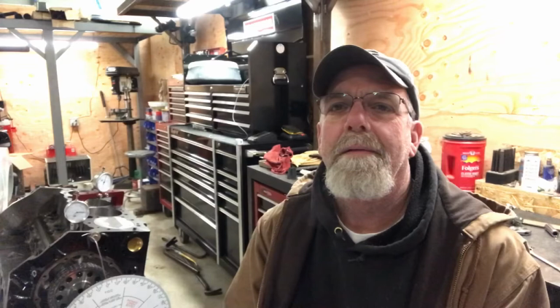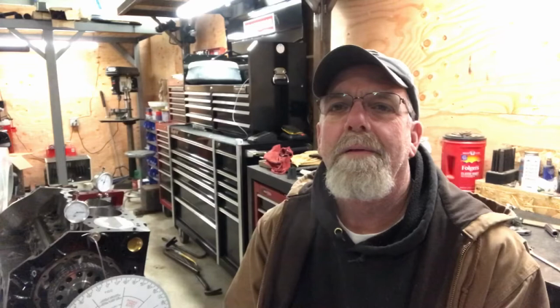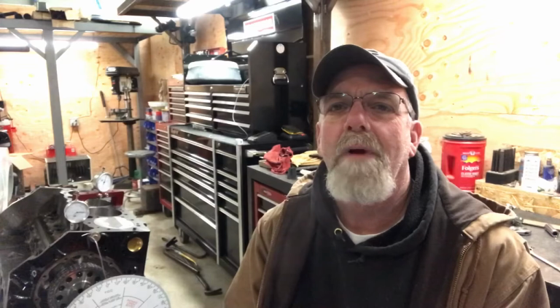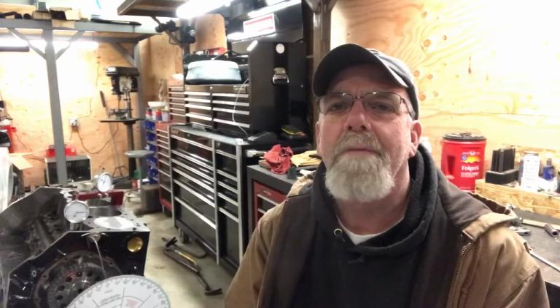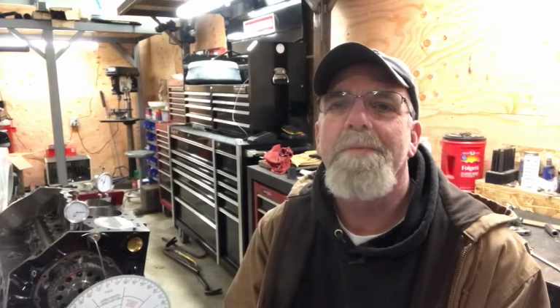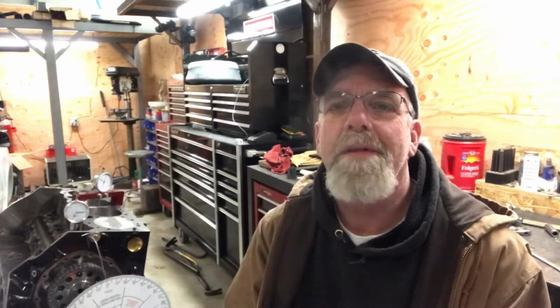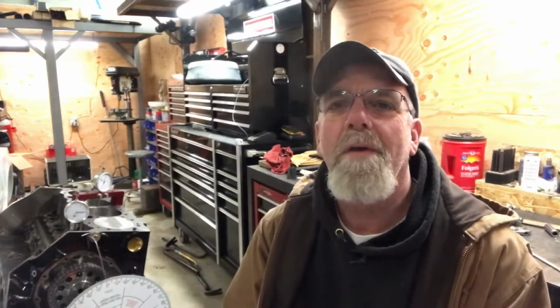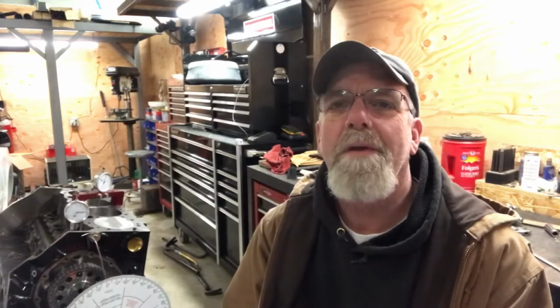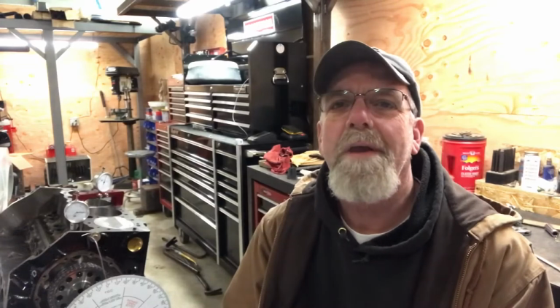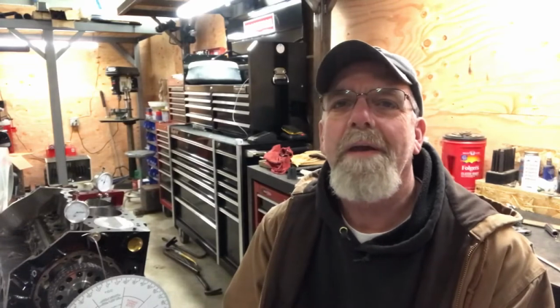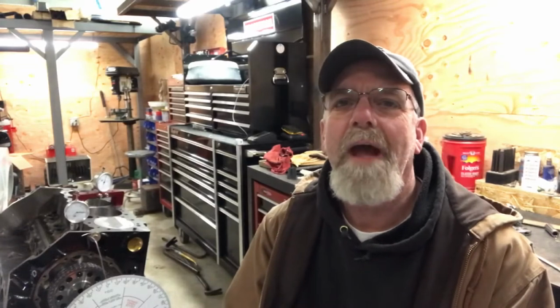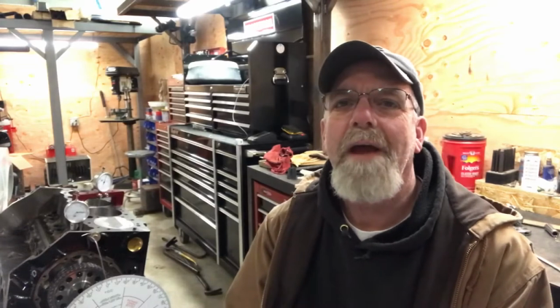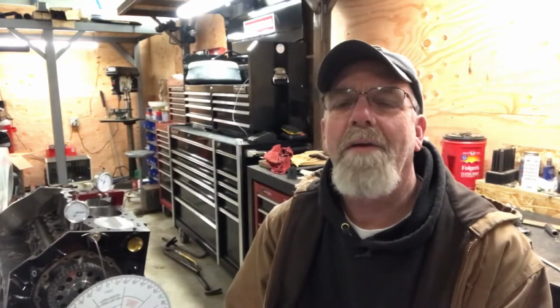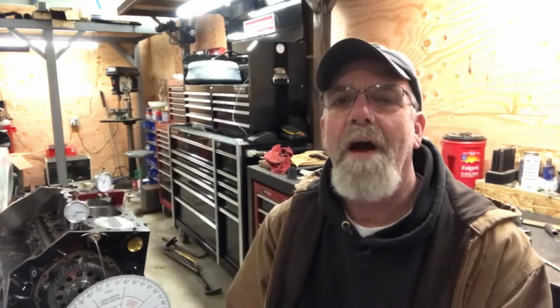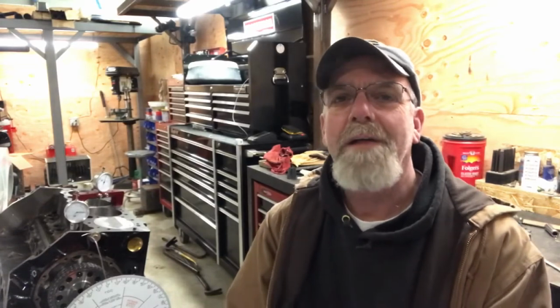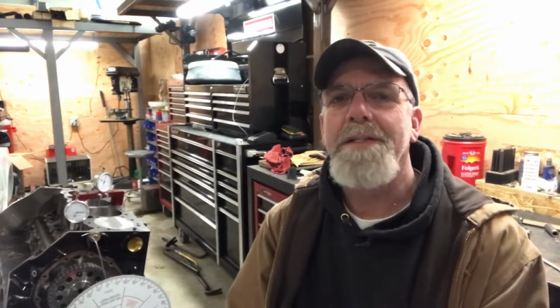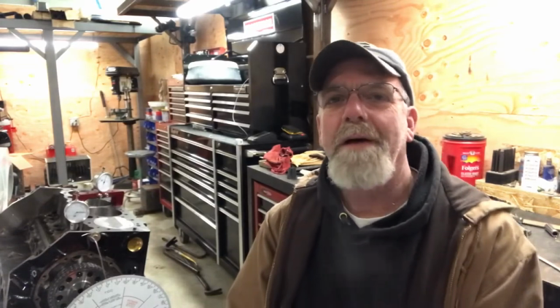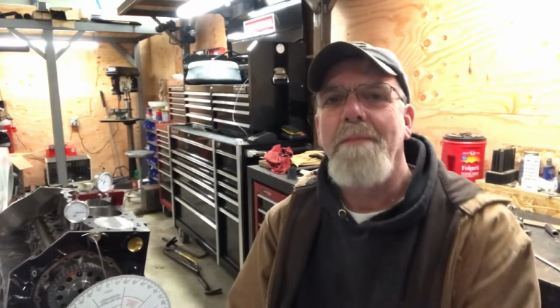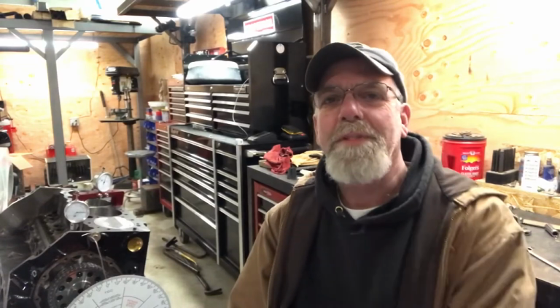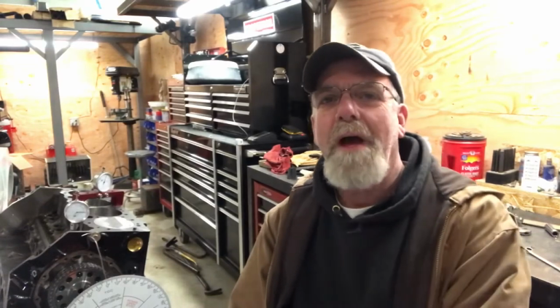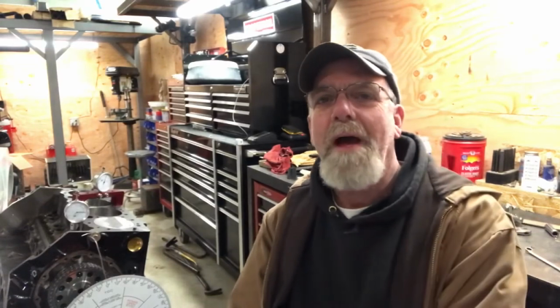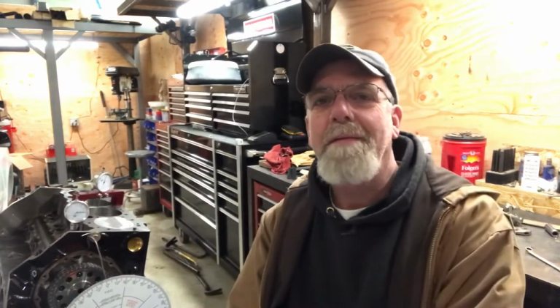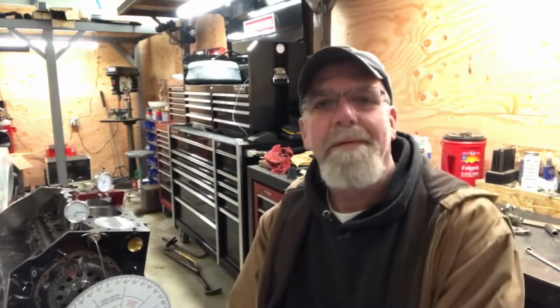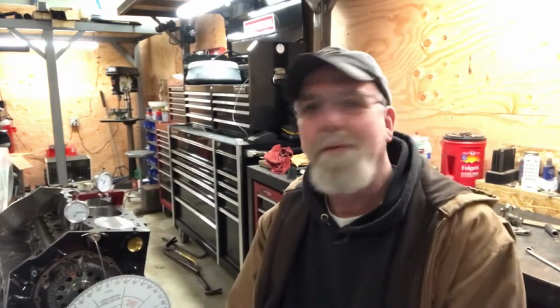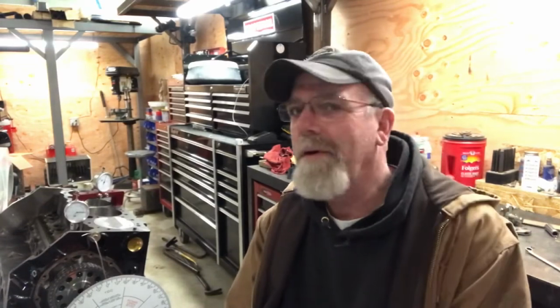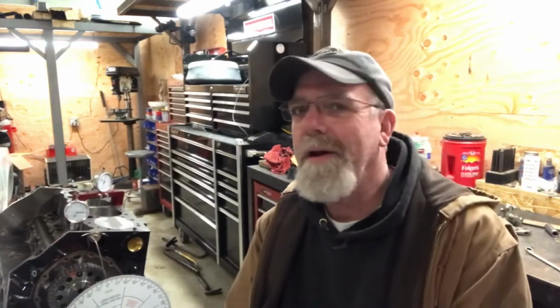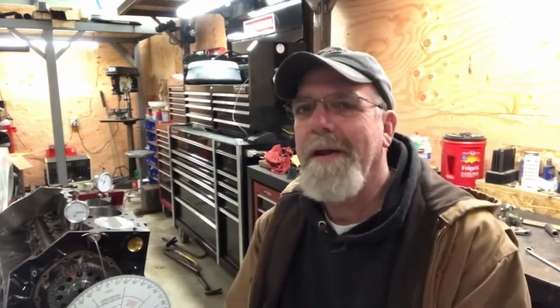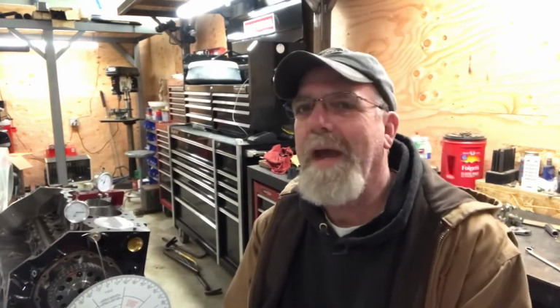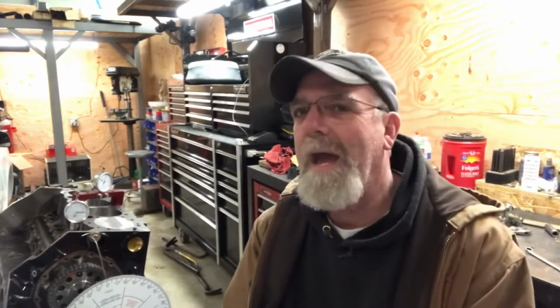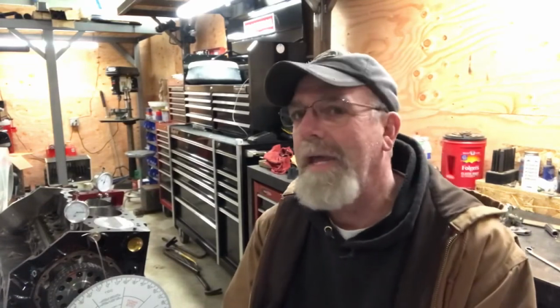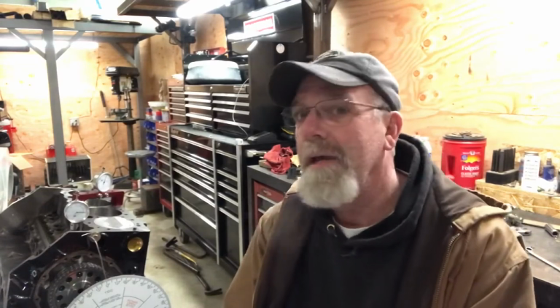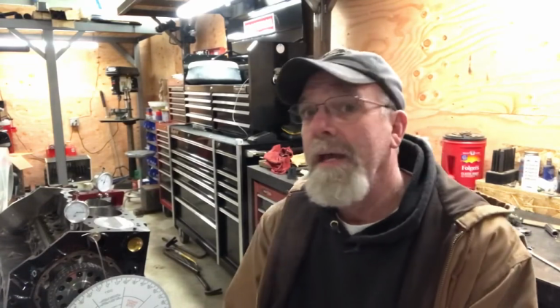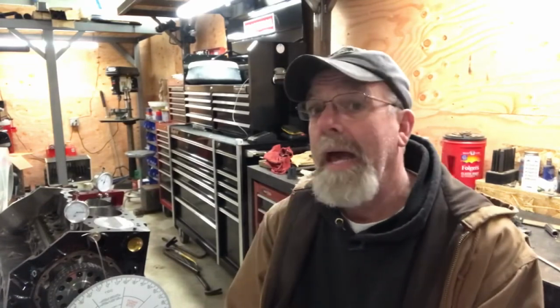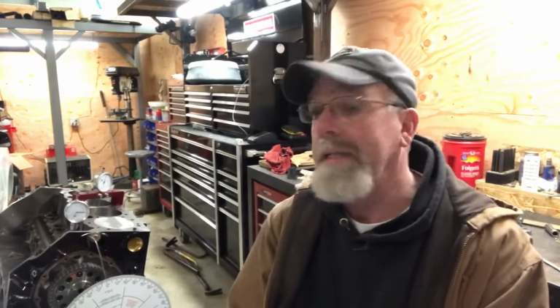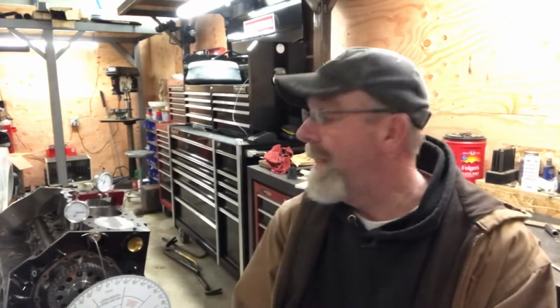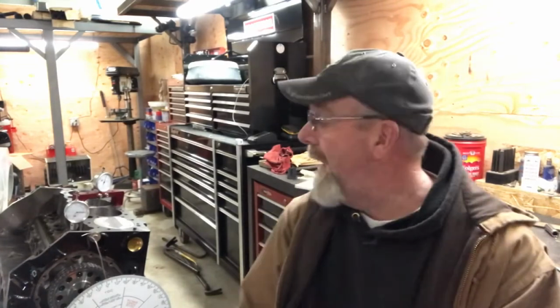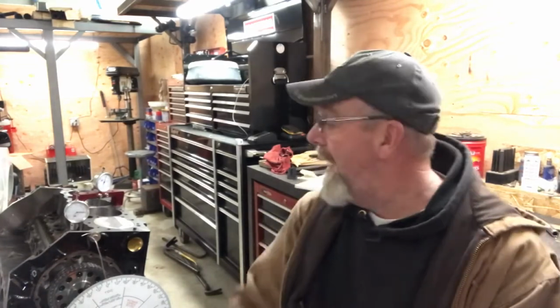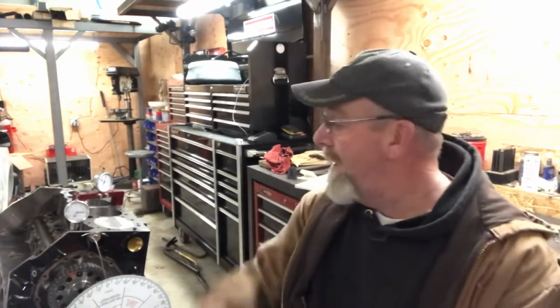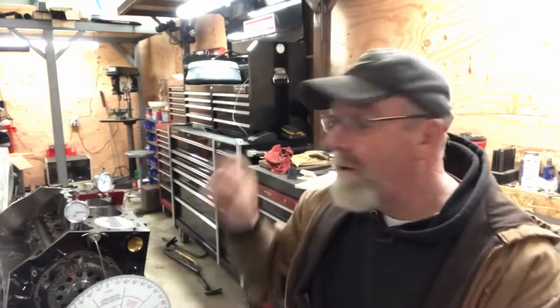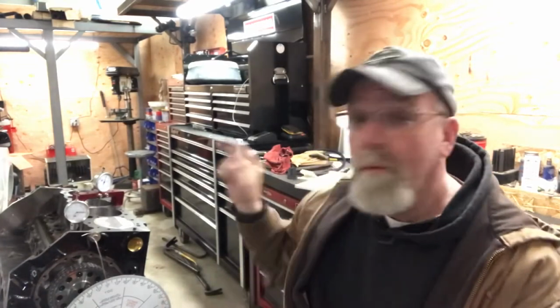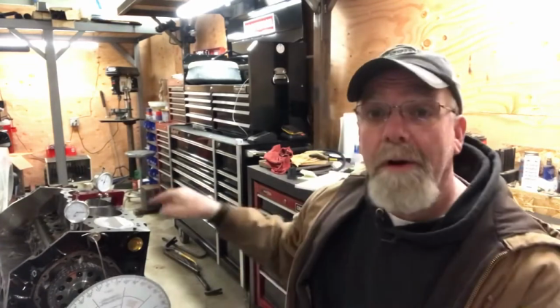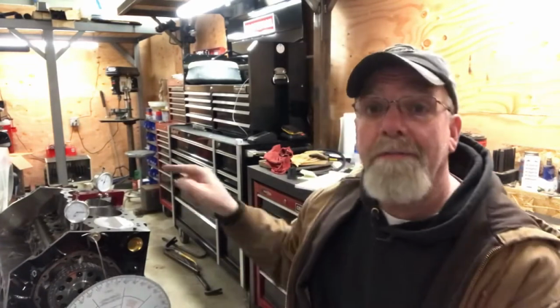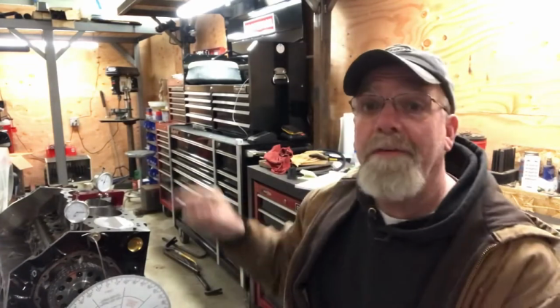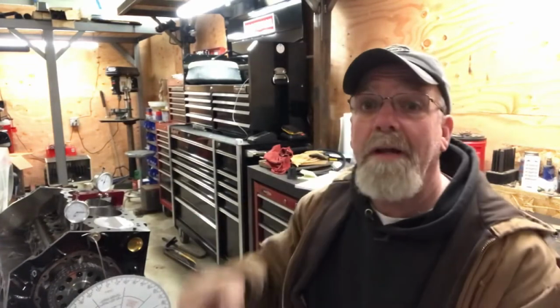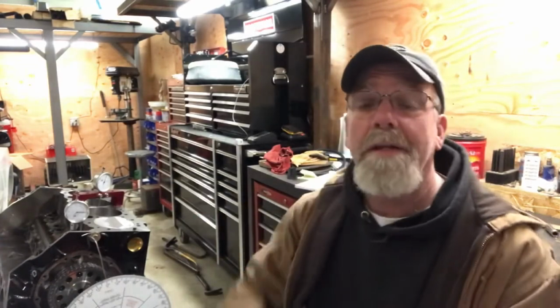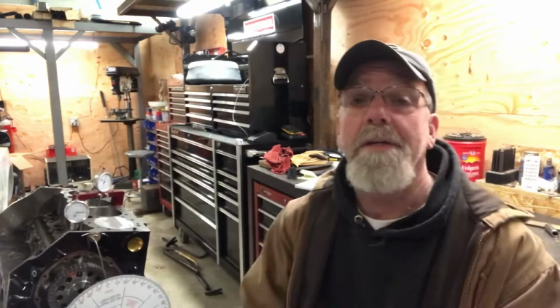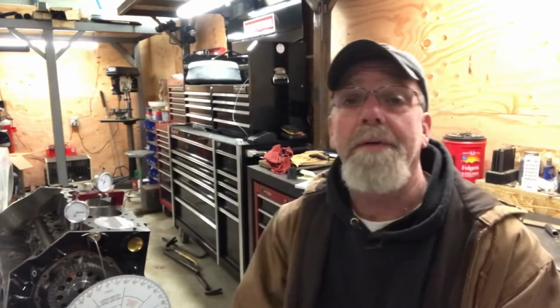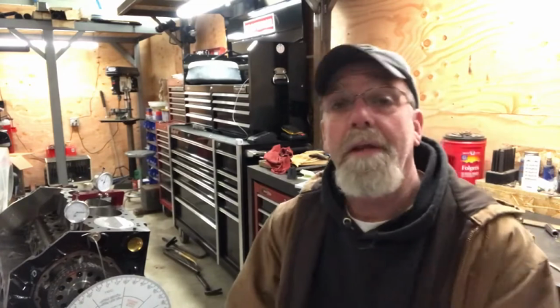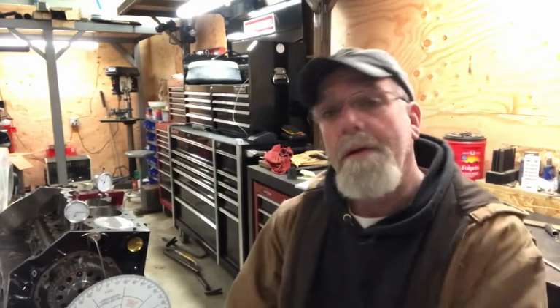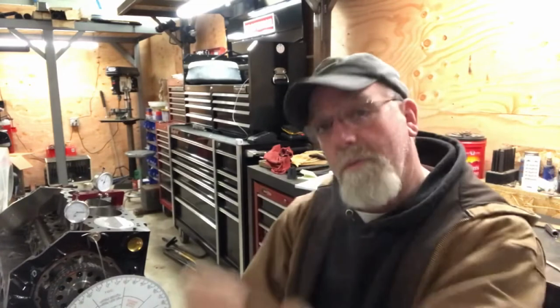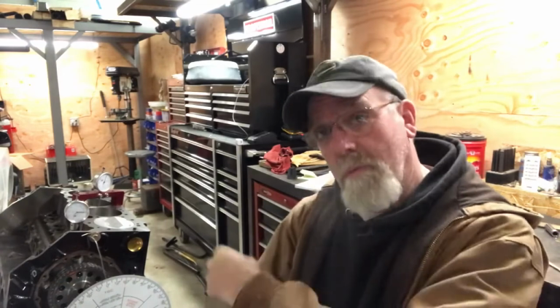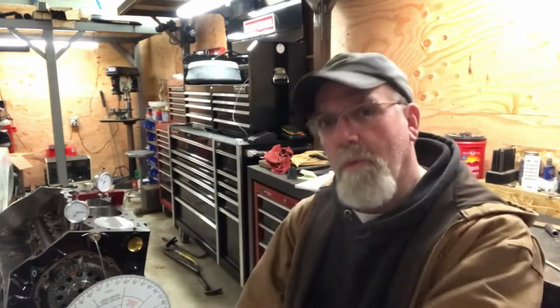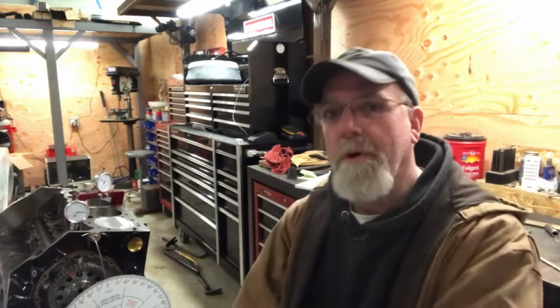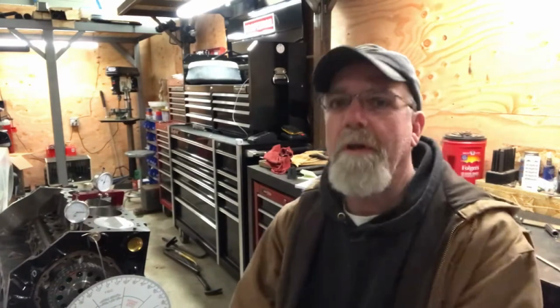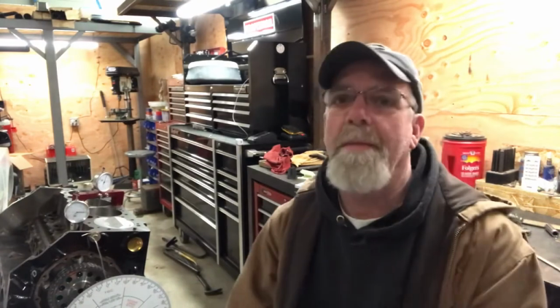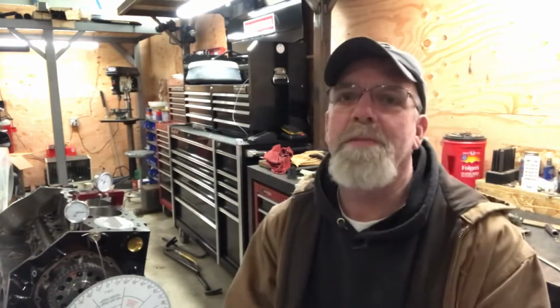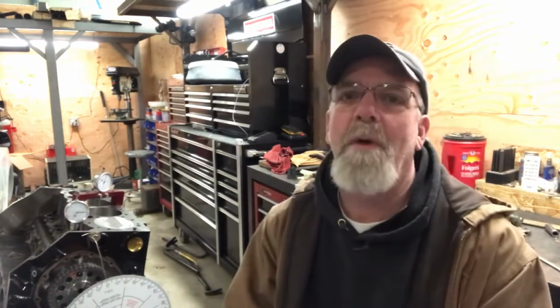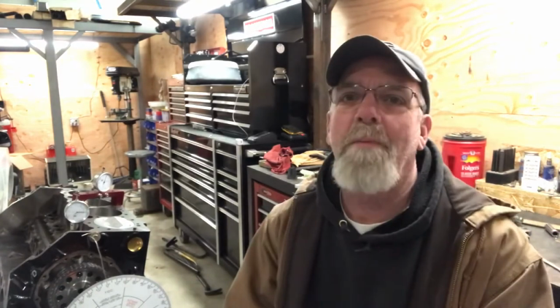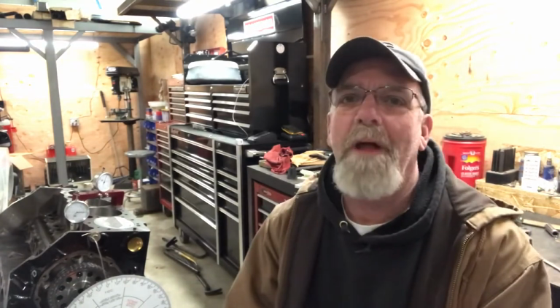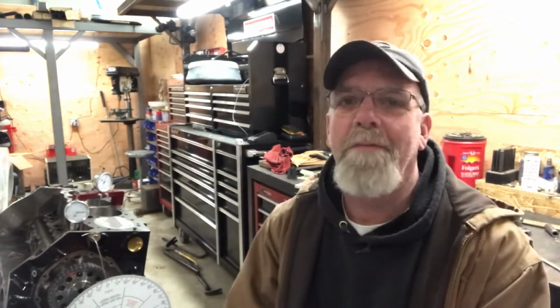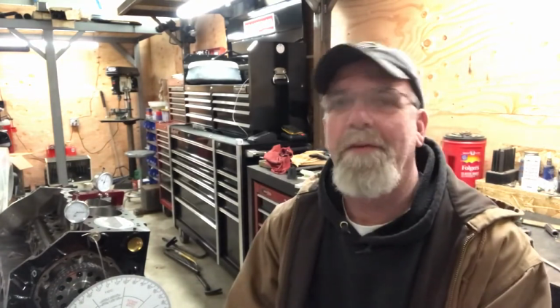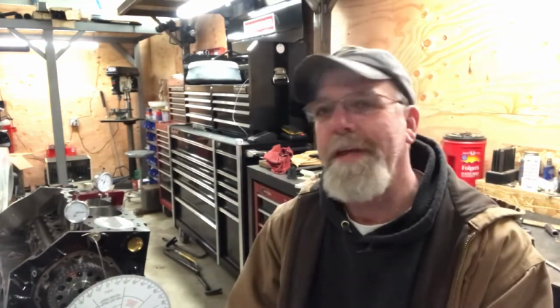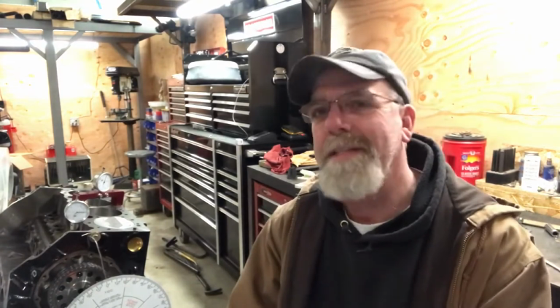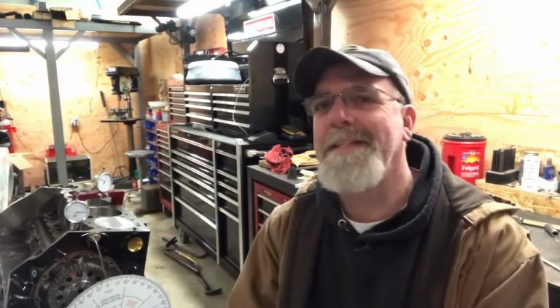Welcome to the Ordinary Guy Garage. I'm Scott, an ordinary guy, and today we are finally doing it — working on the small block for the S10.